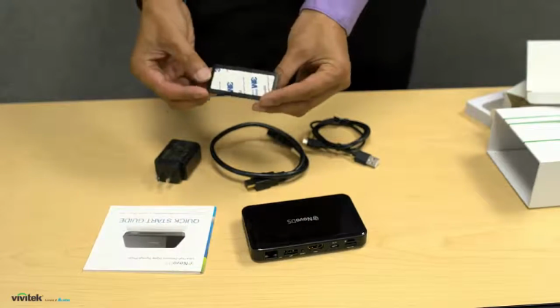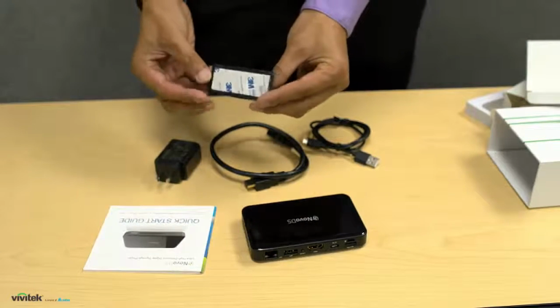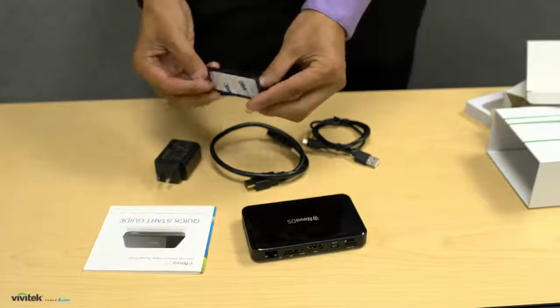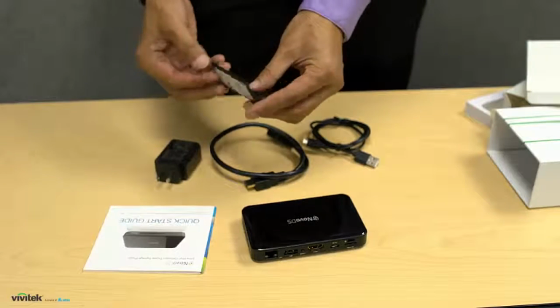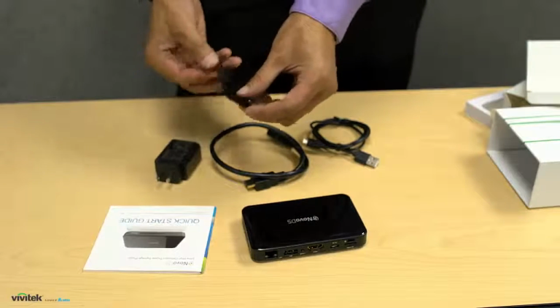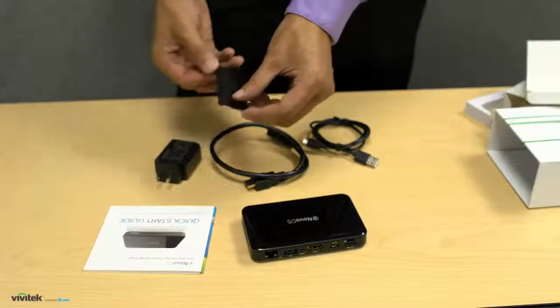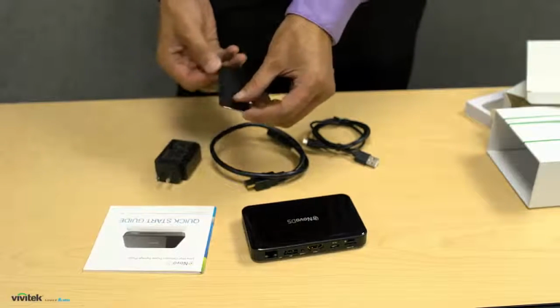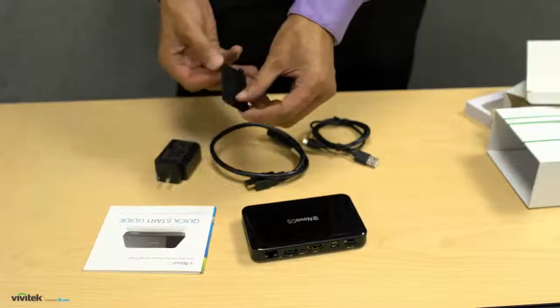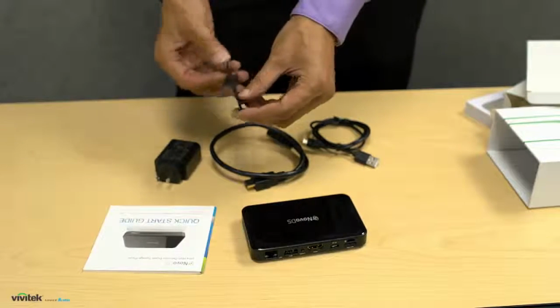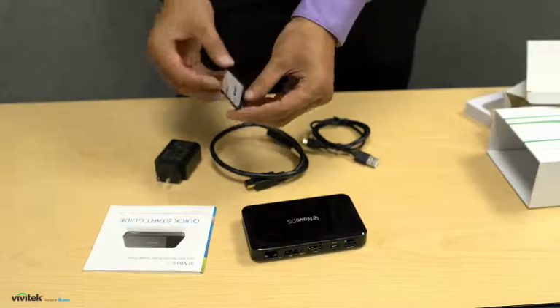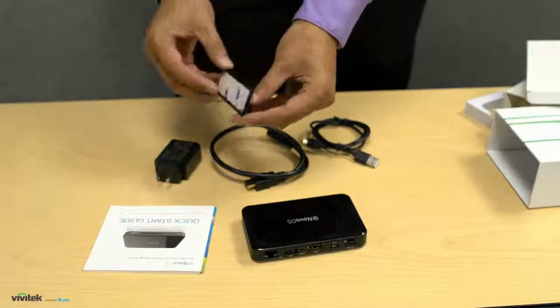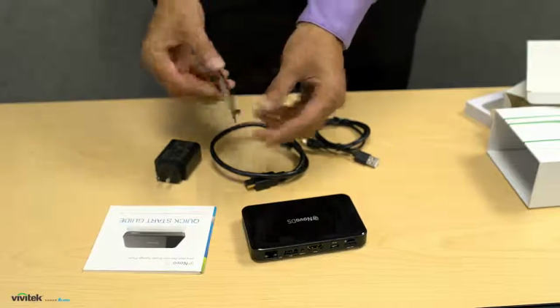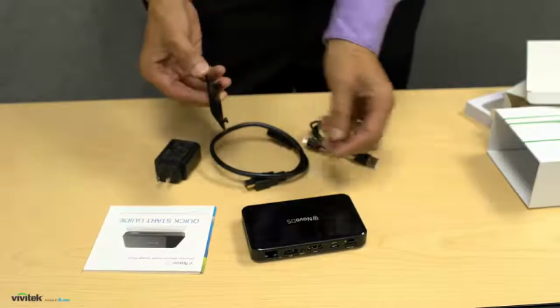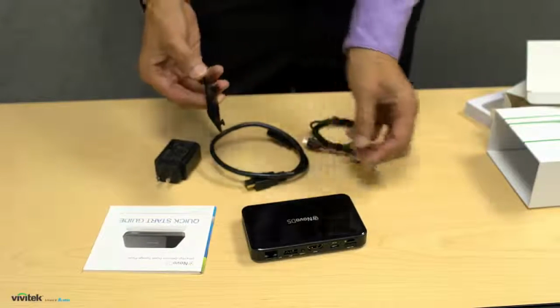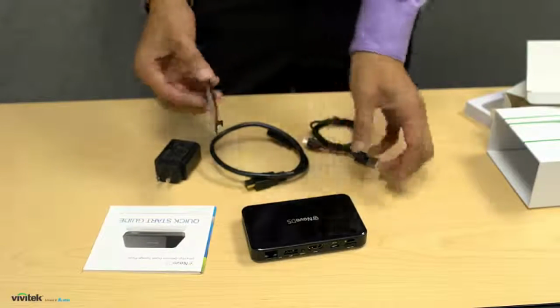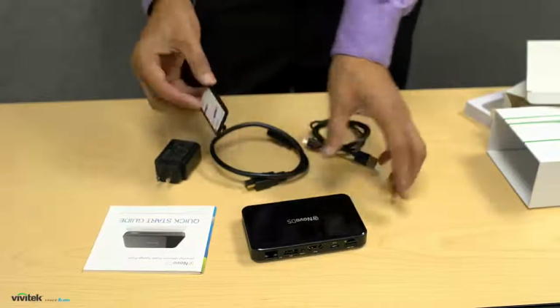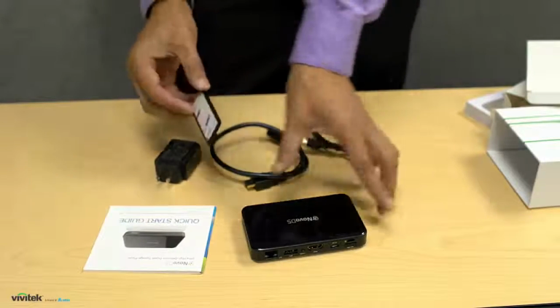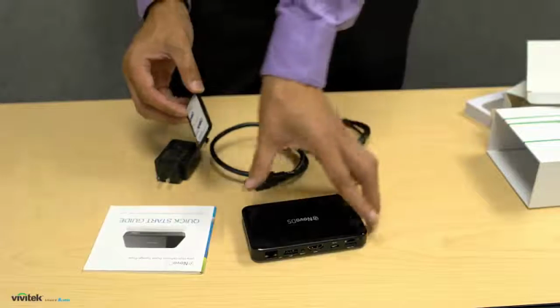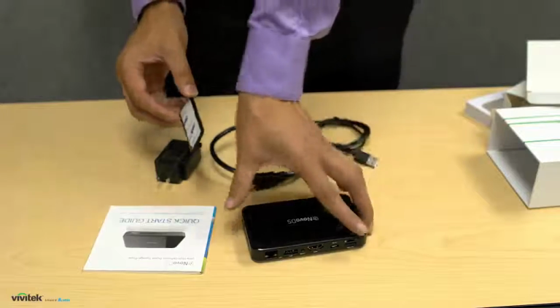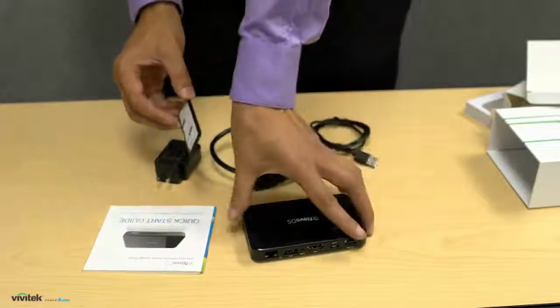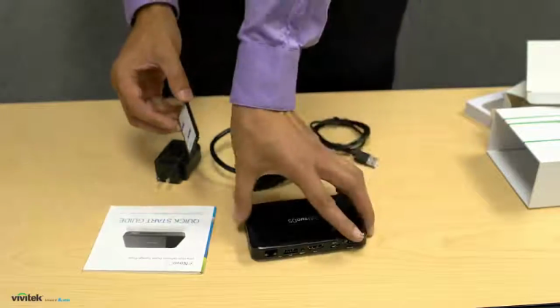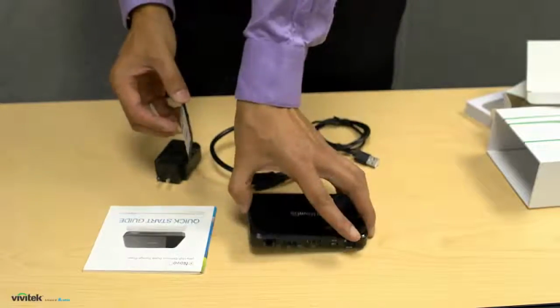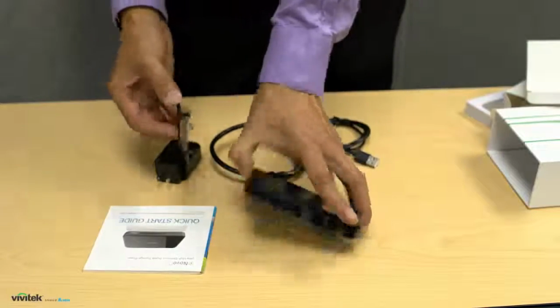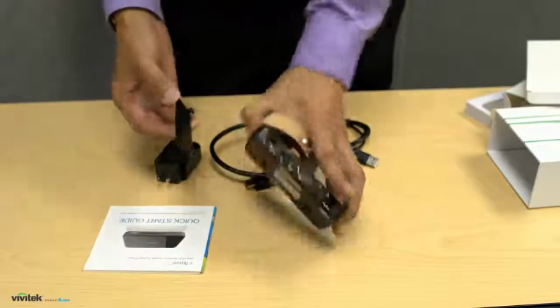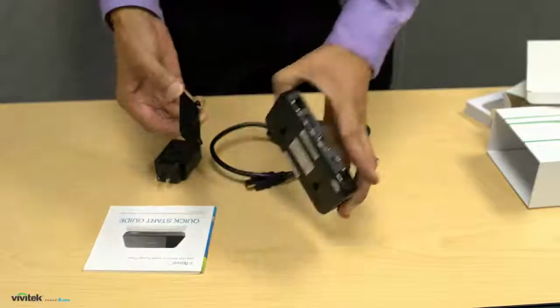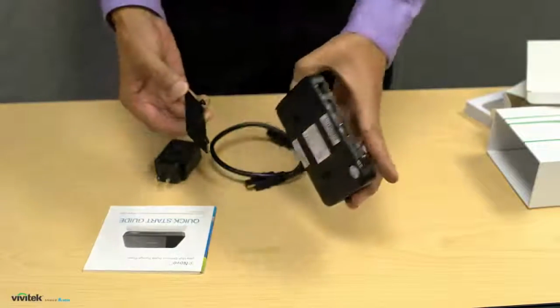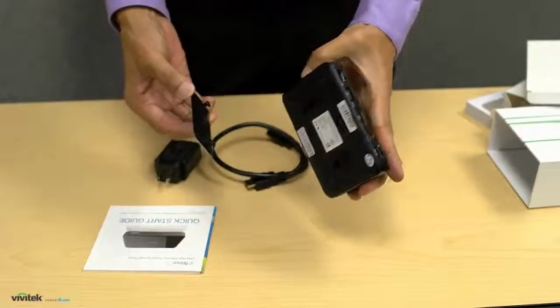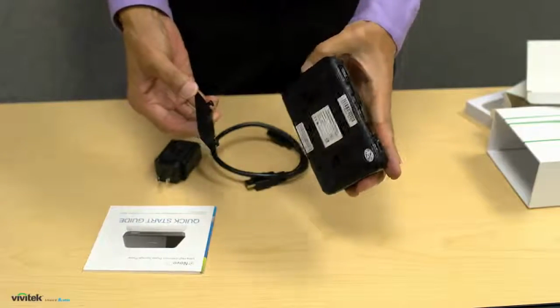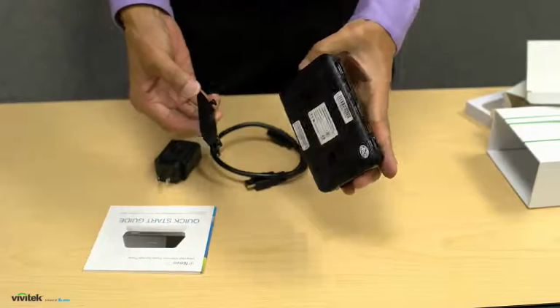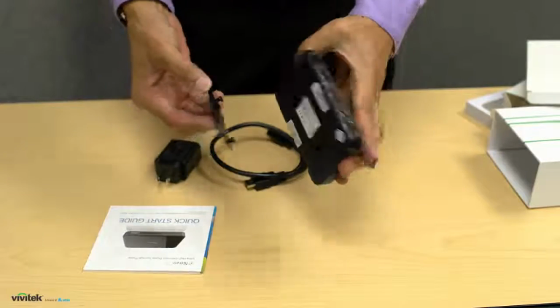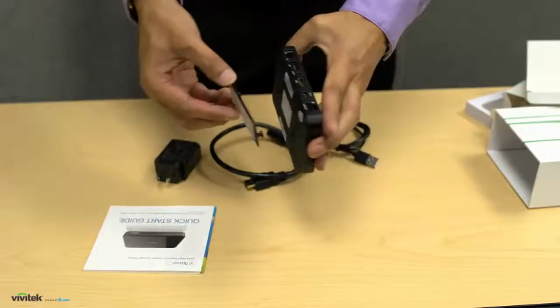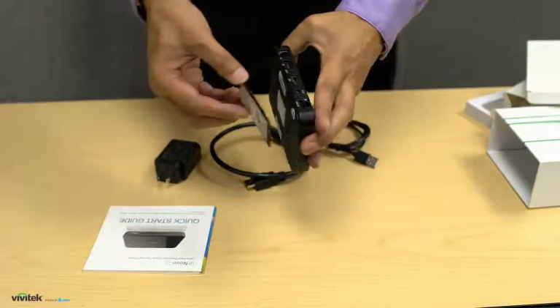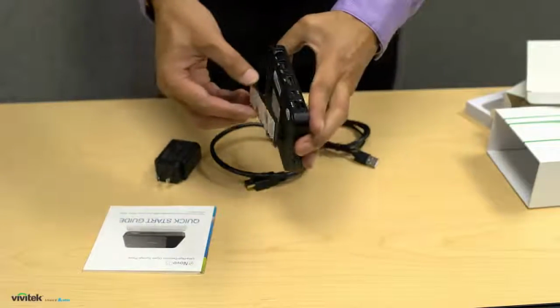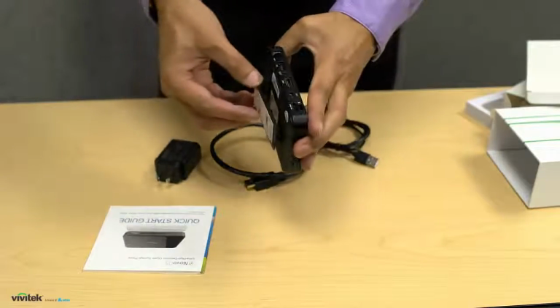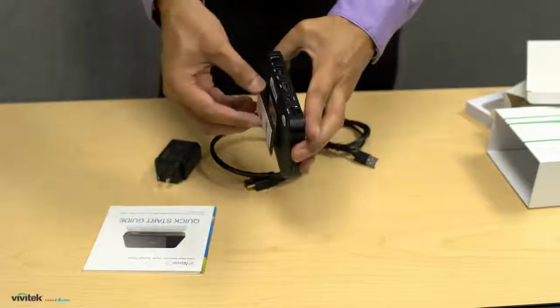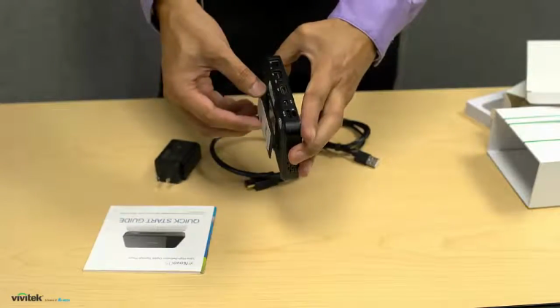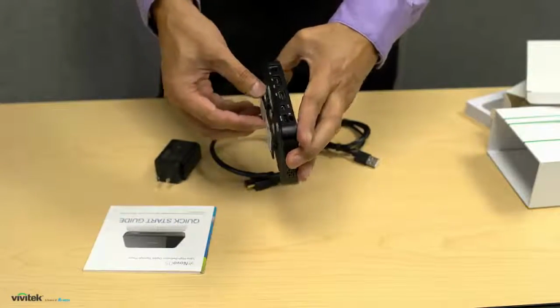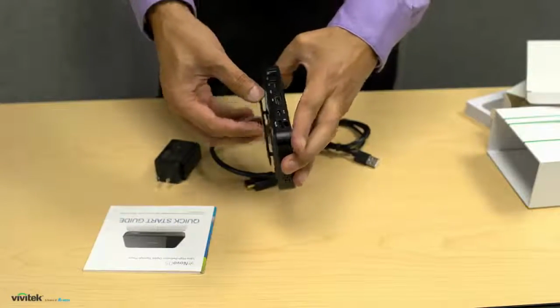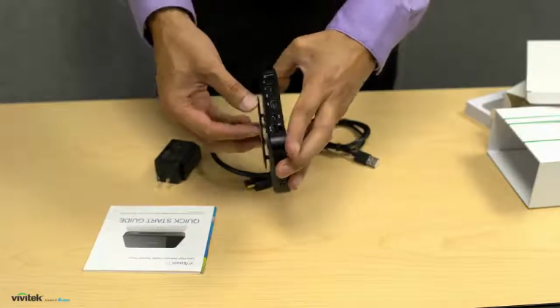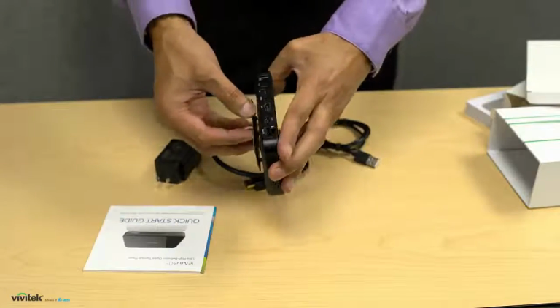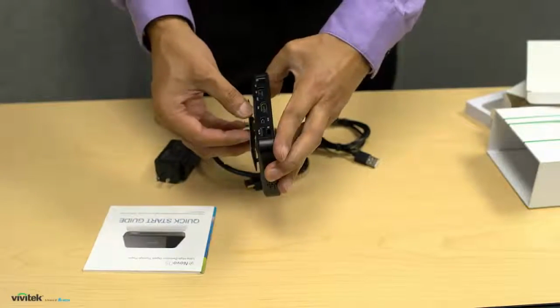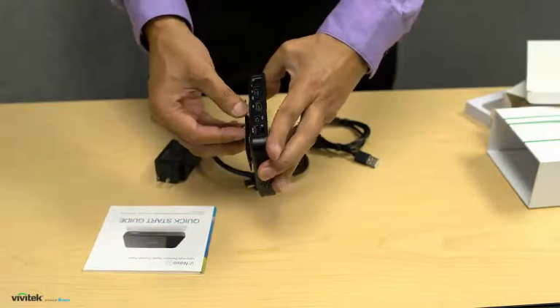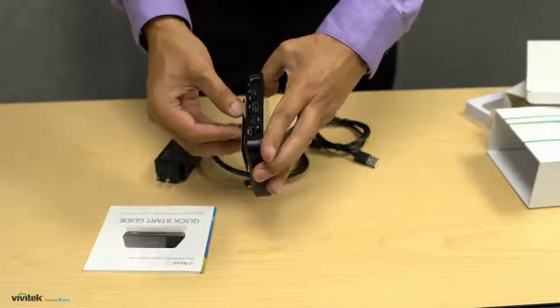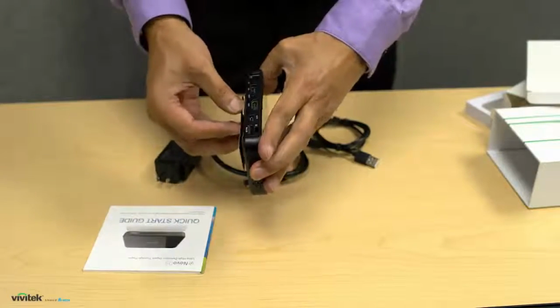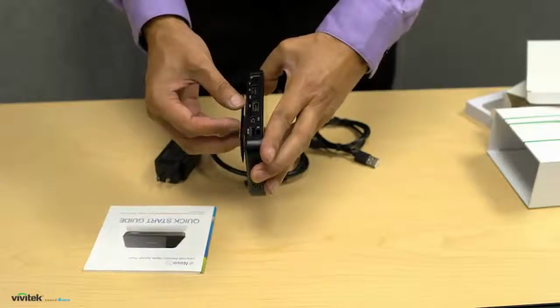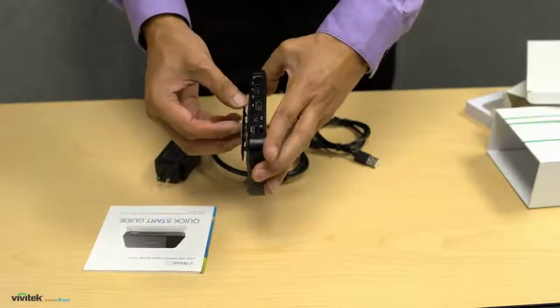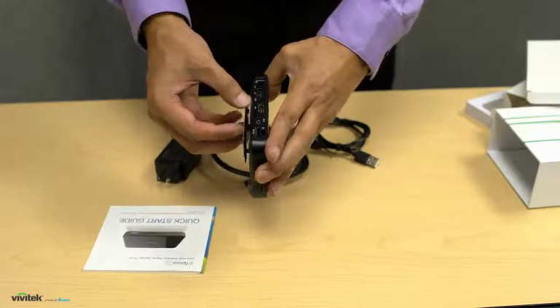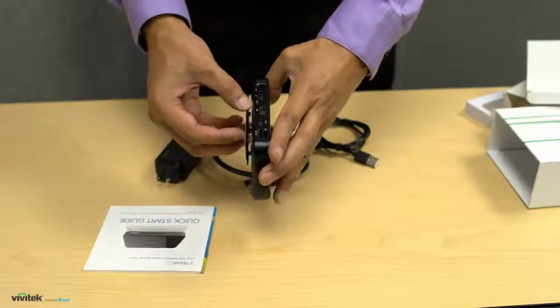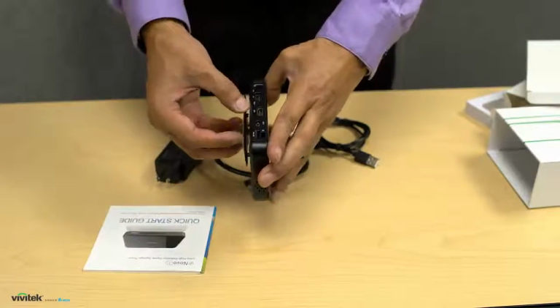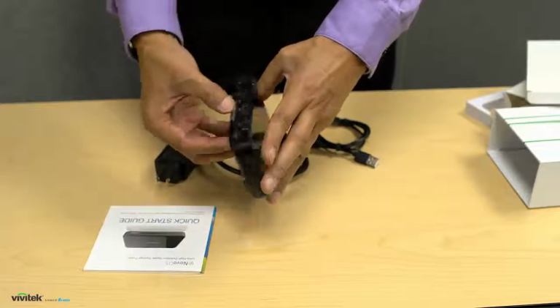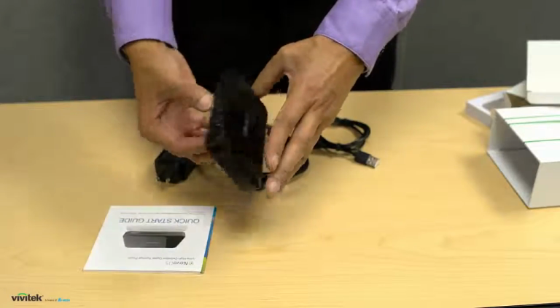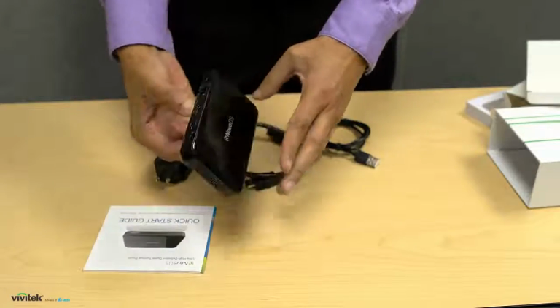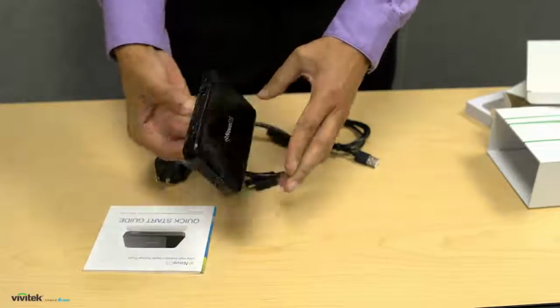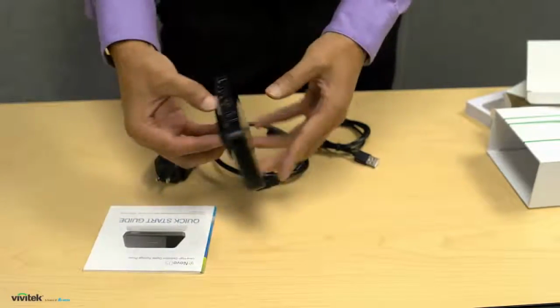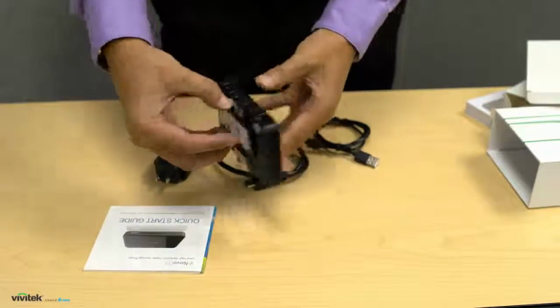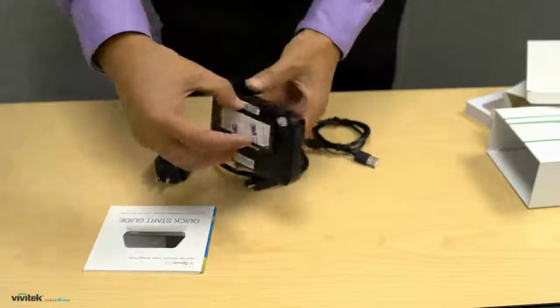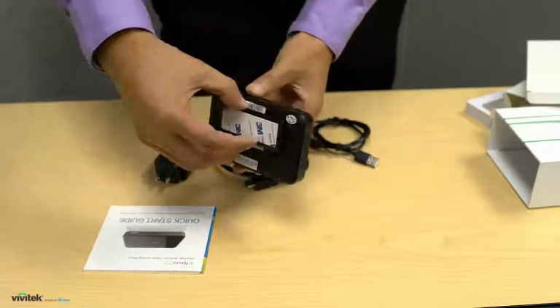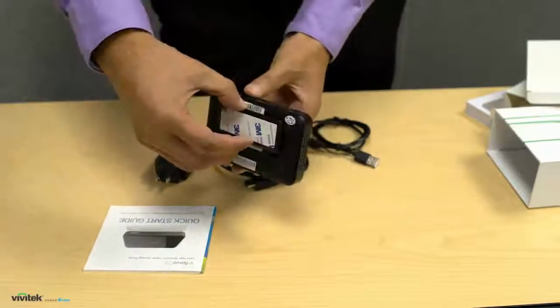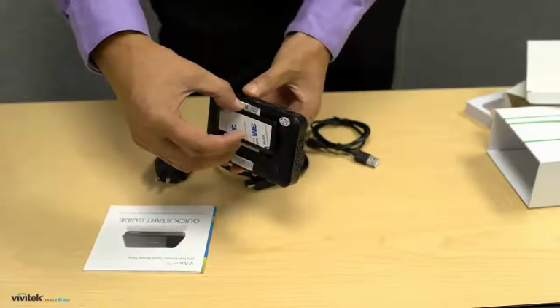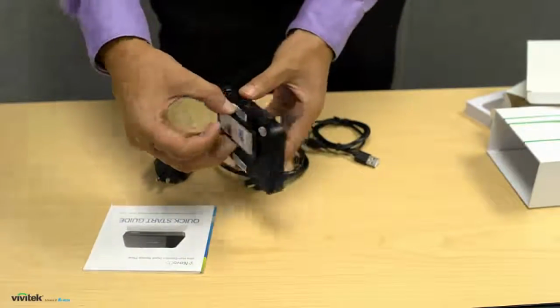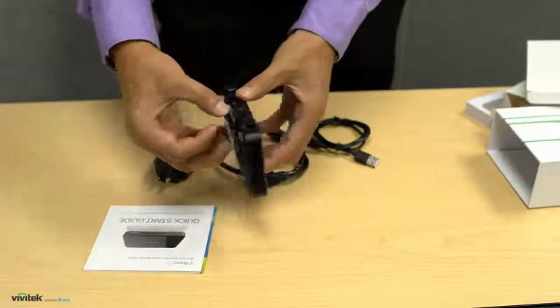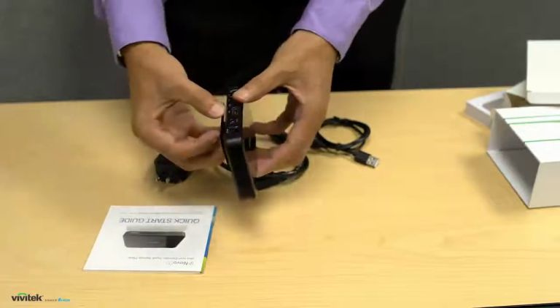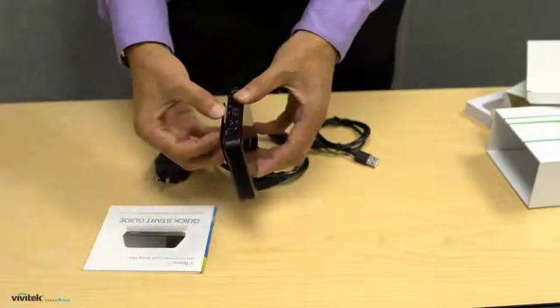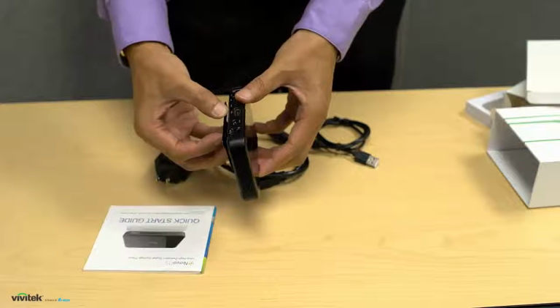The wall mount bracket has an adhesive strip so it can be easily attached to the back of a display, providing a simple mount for the Novo DS.